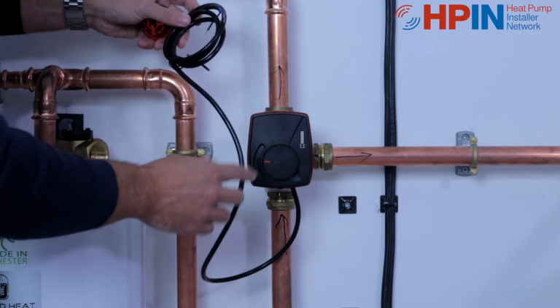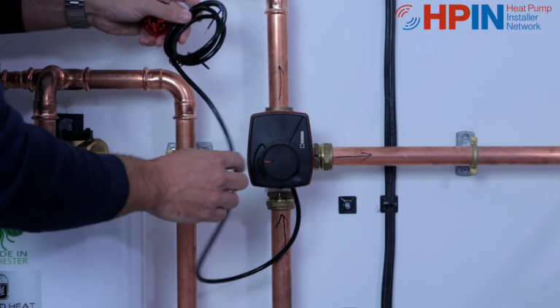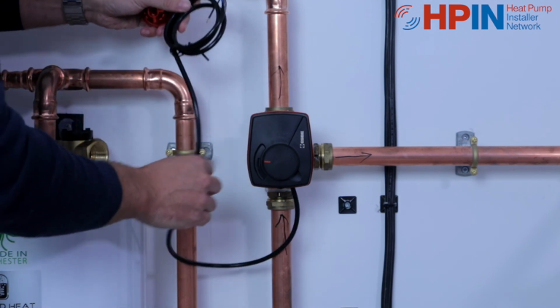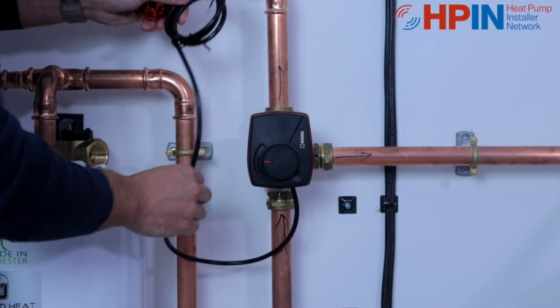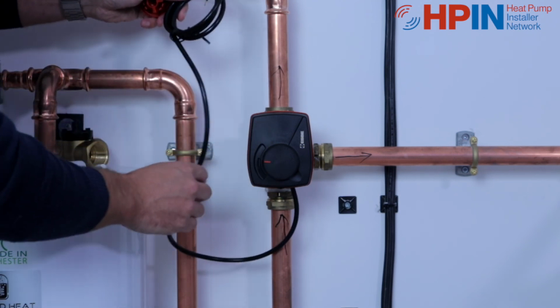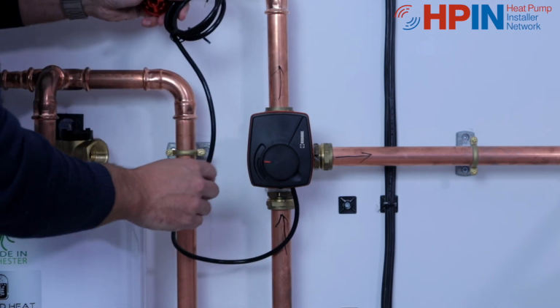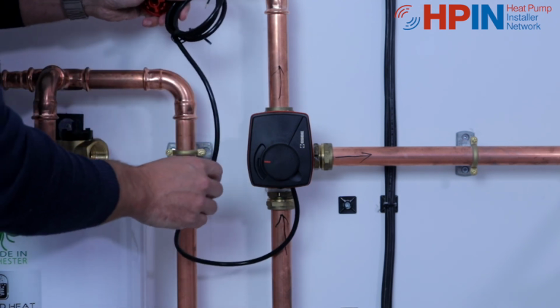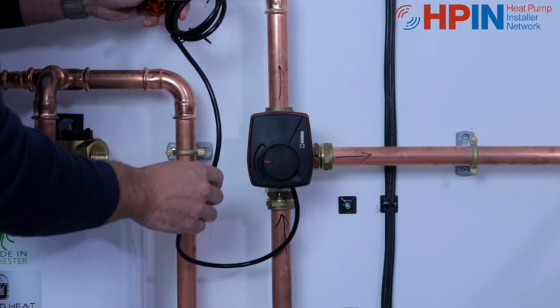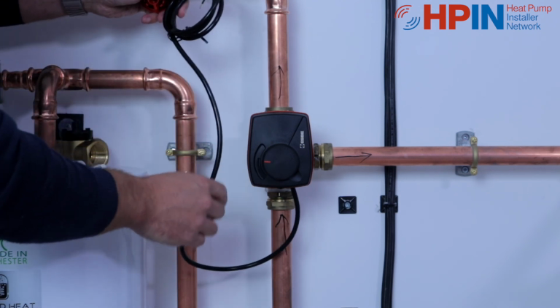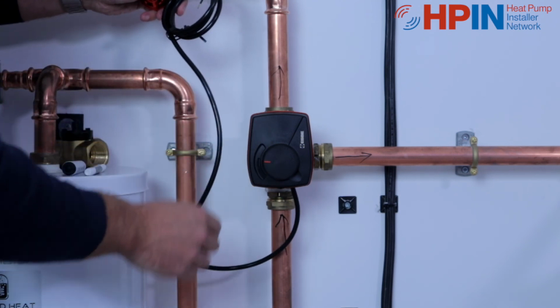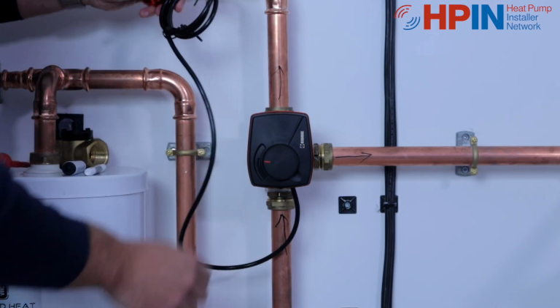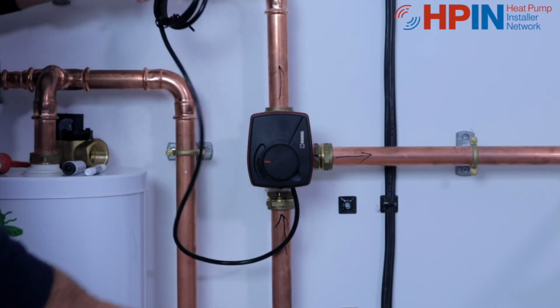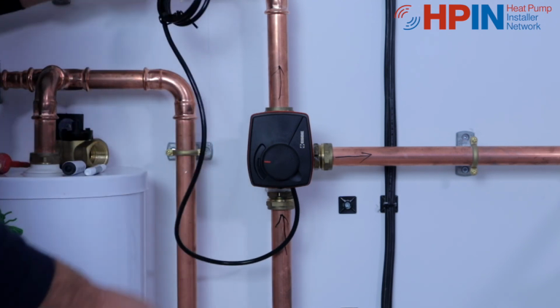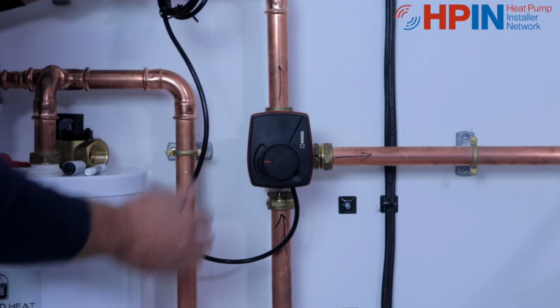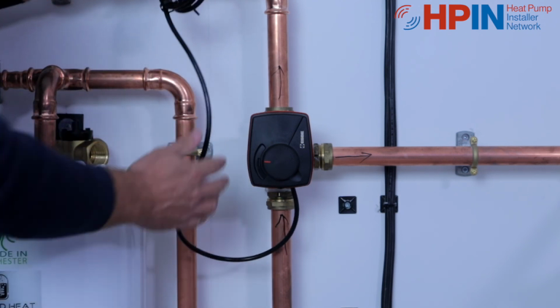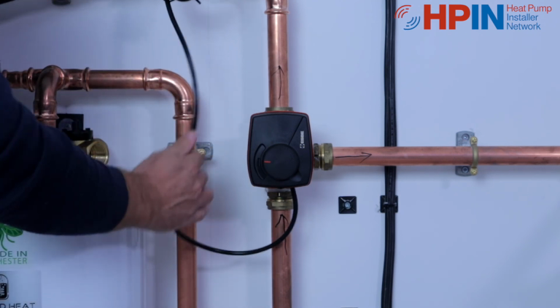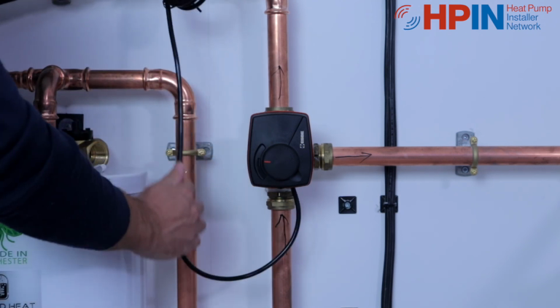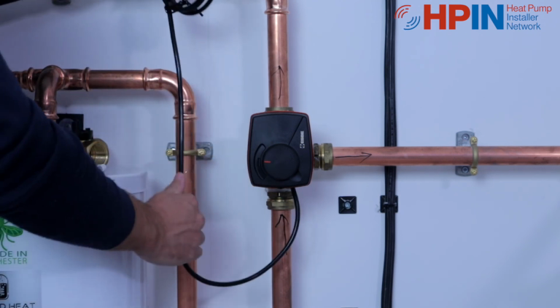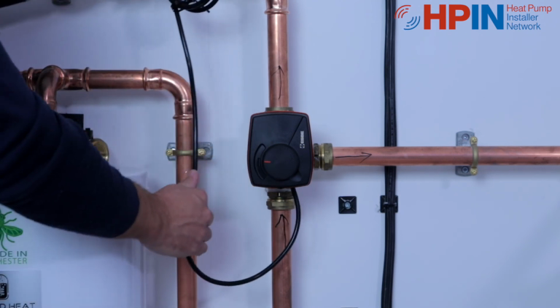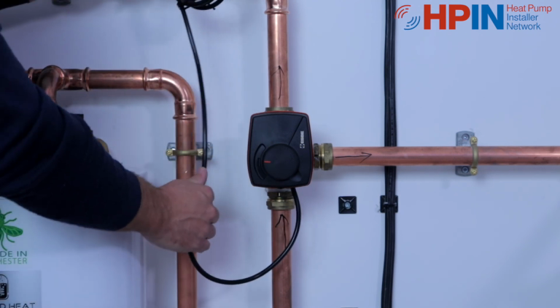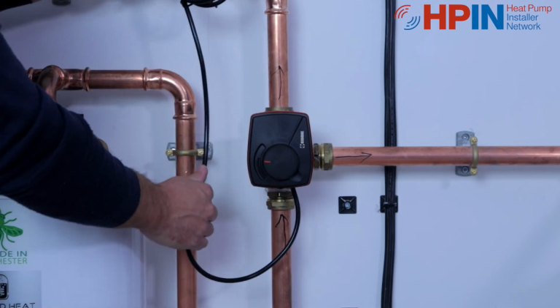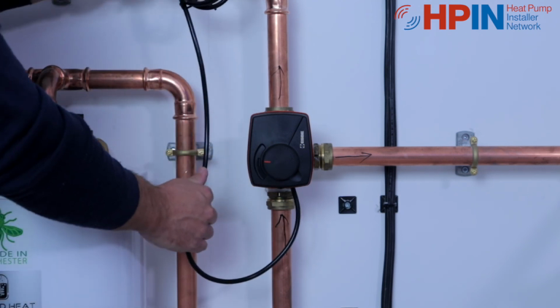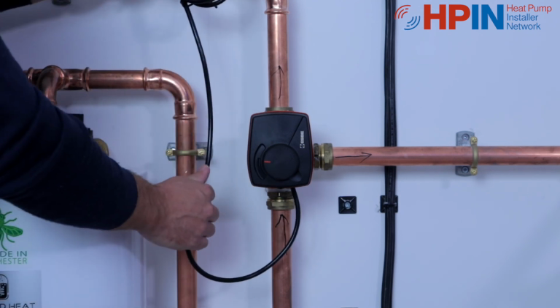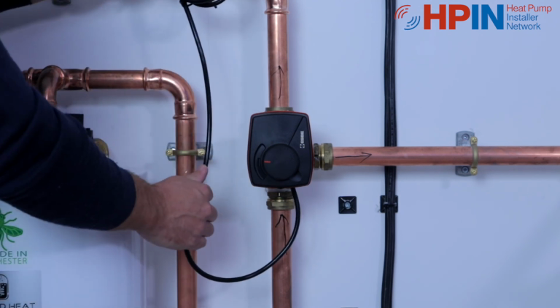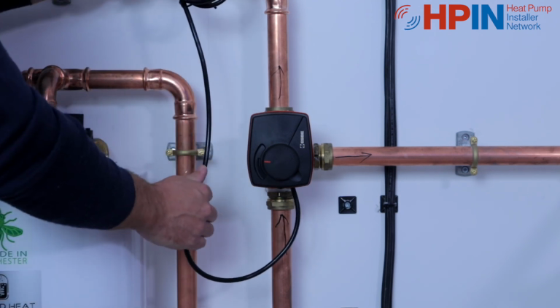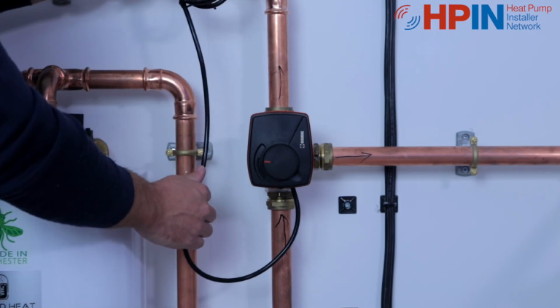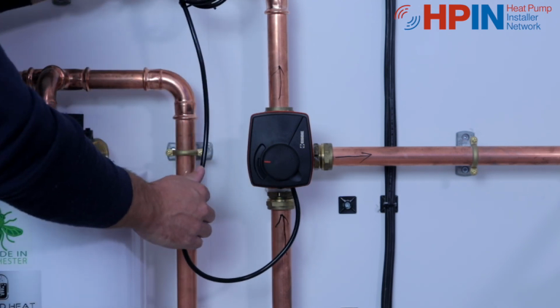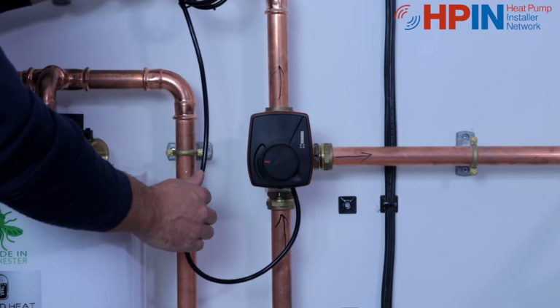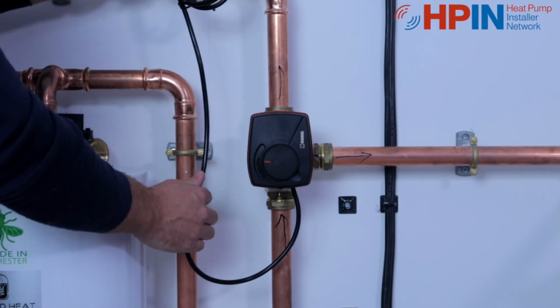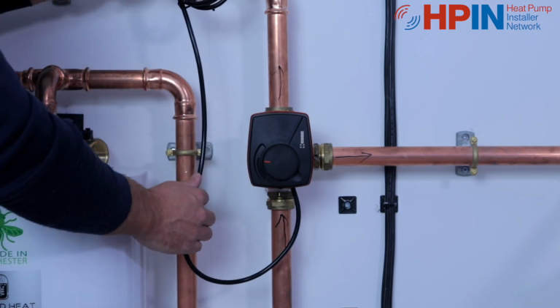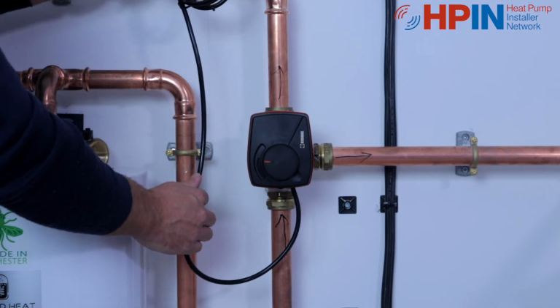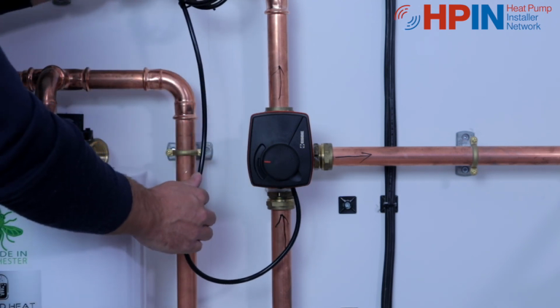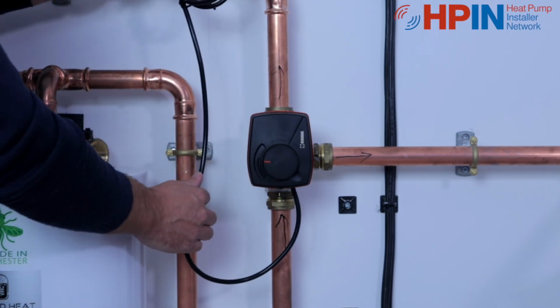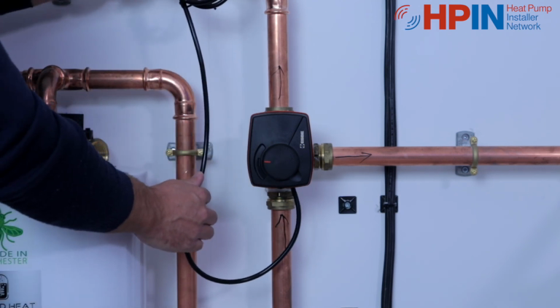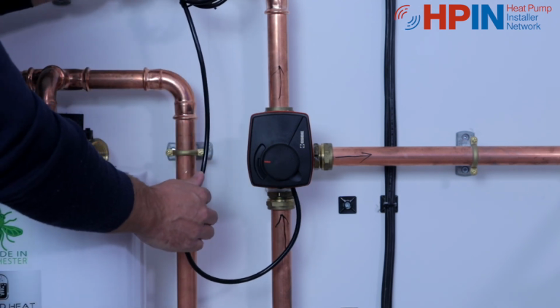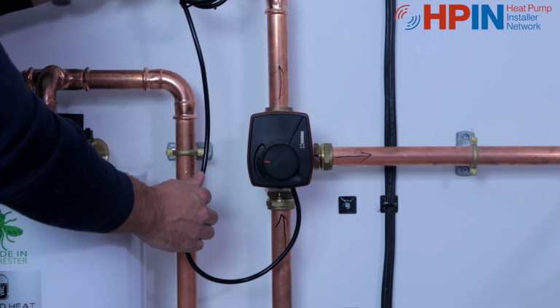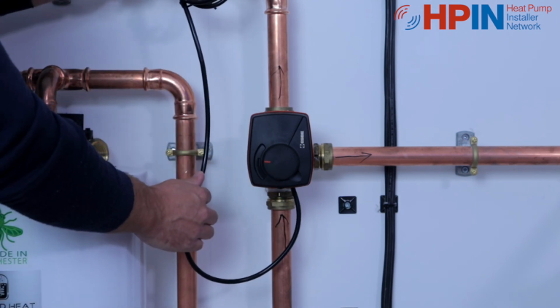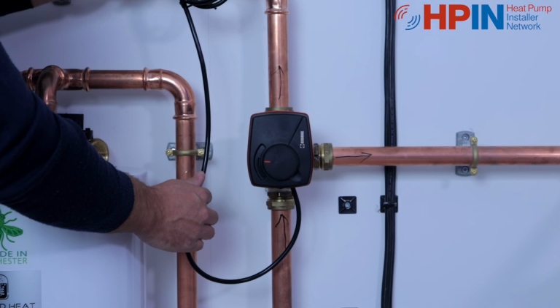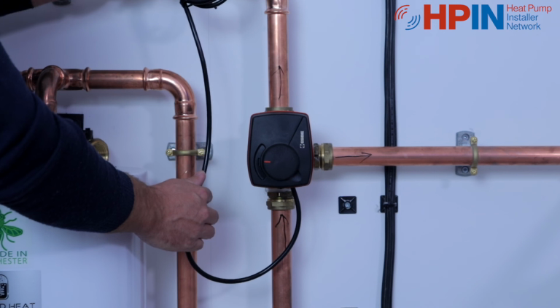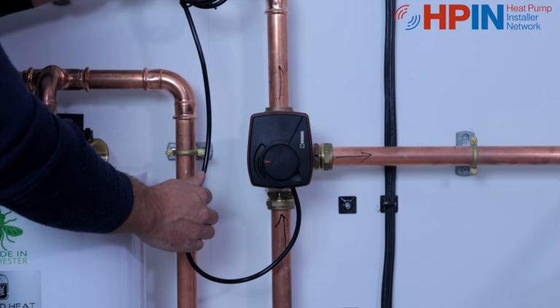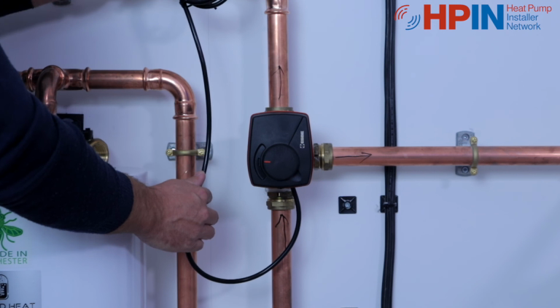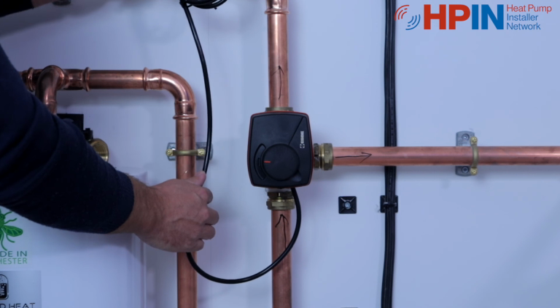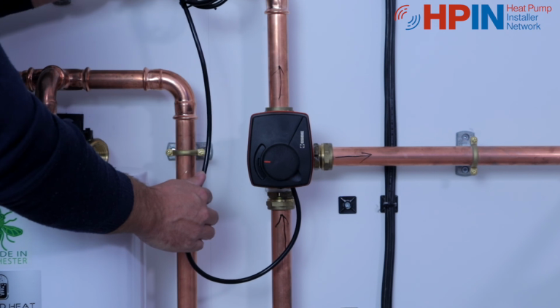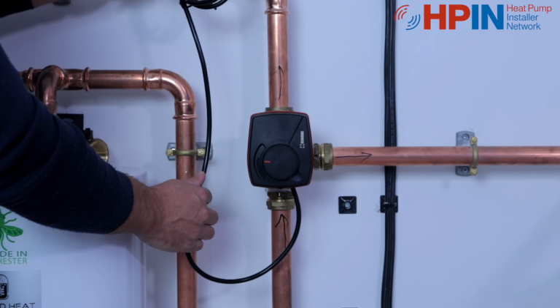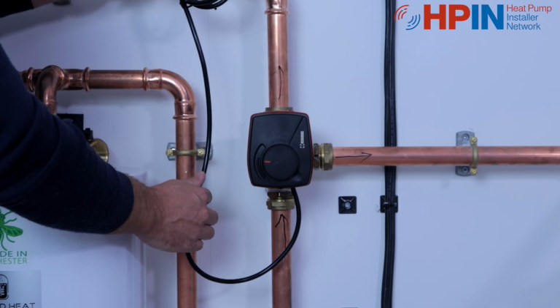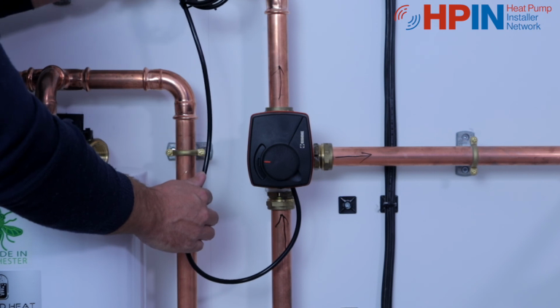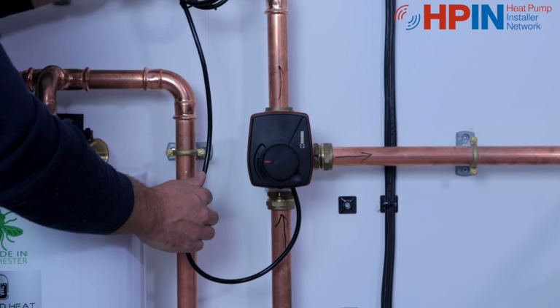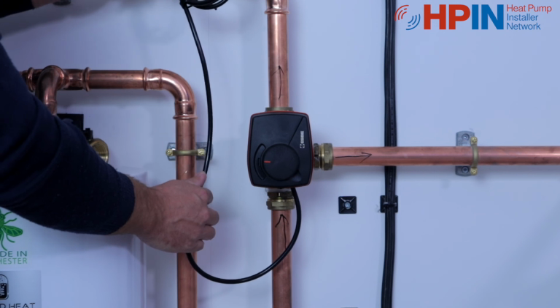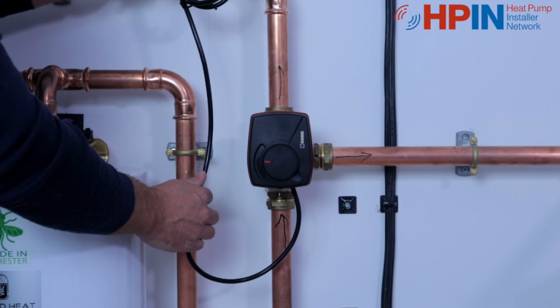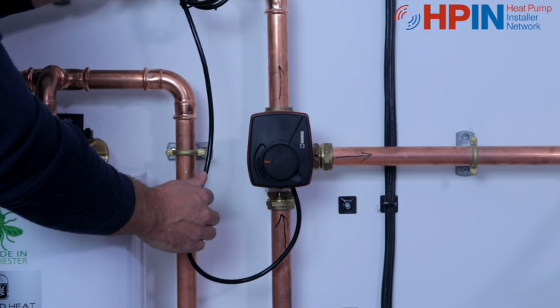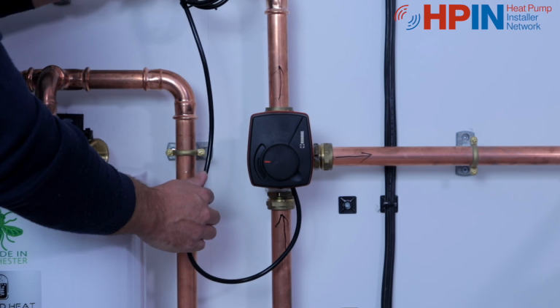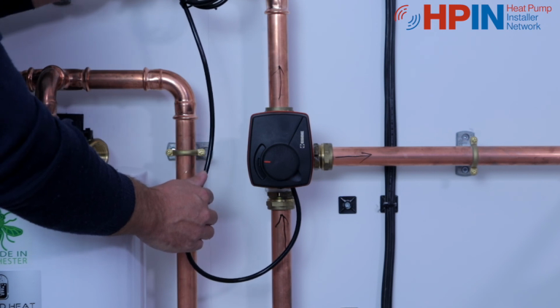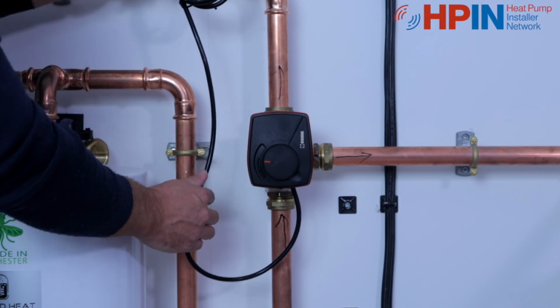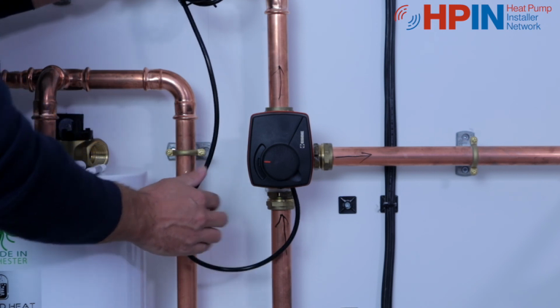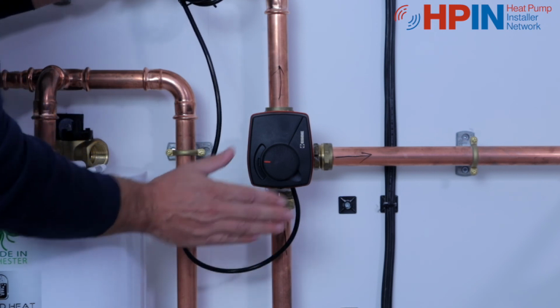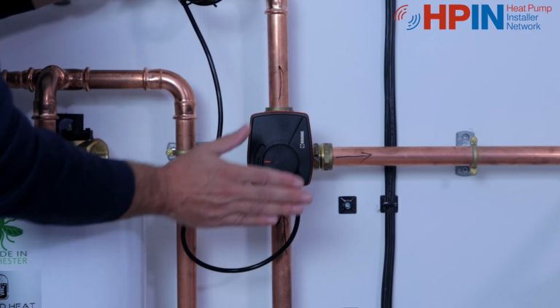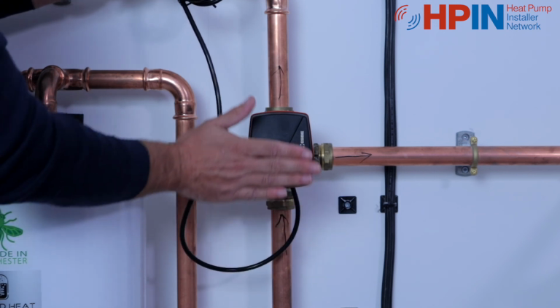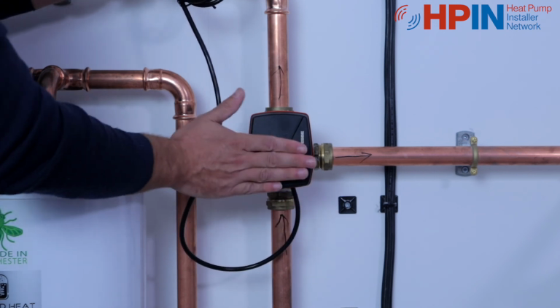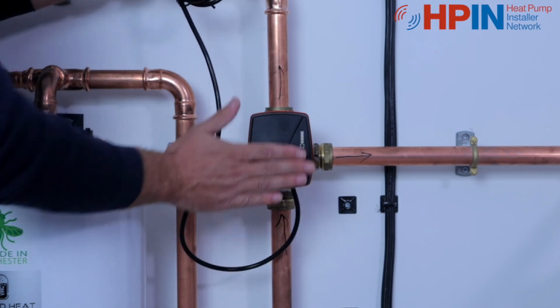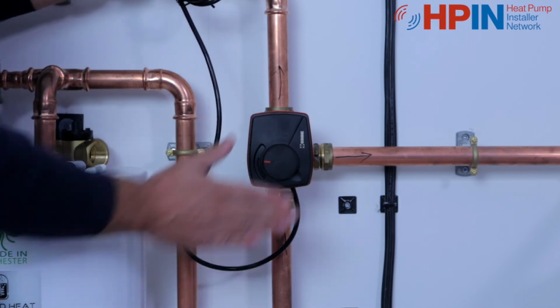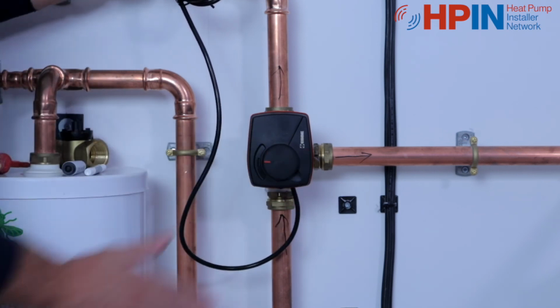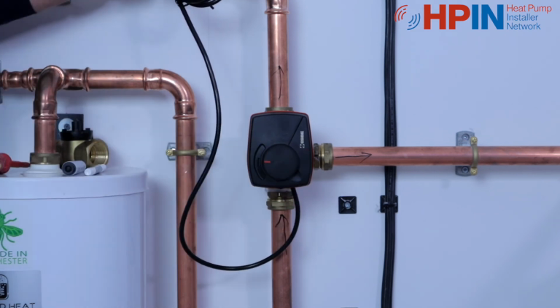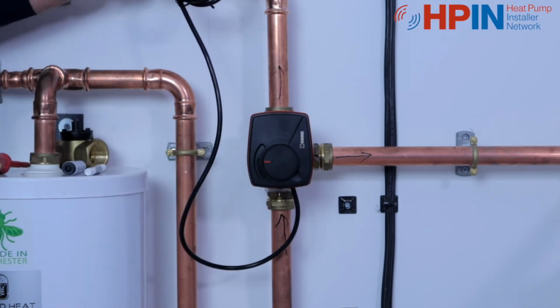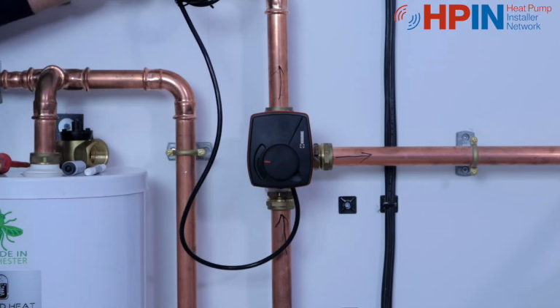Then we've got our cabling, and we wire that back to our unit as per our schematic drawings. And you're done — good to go.